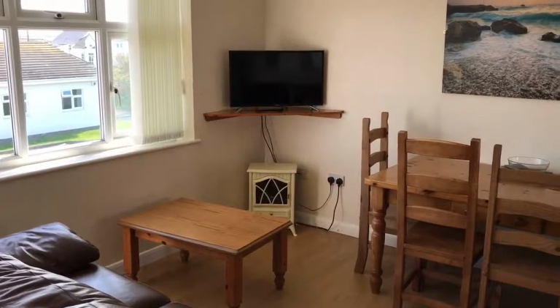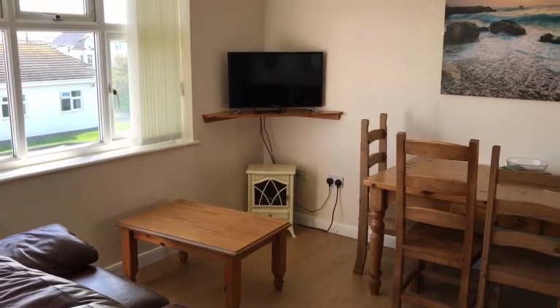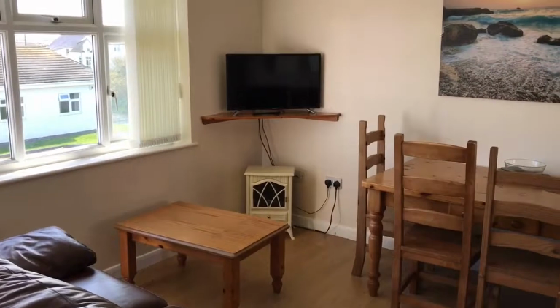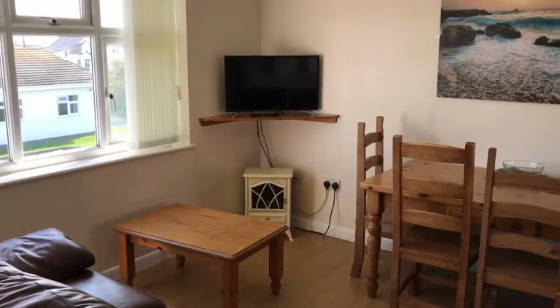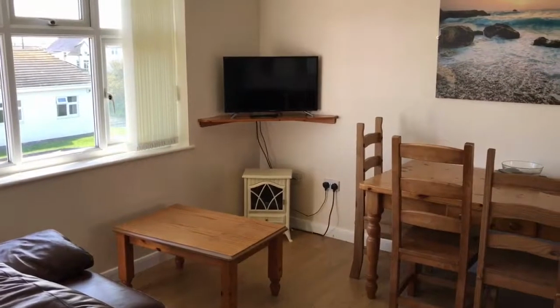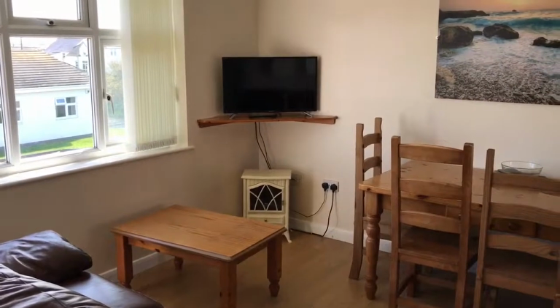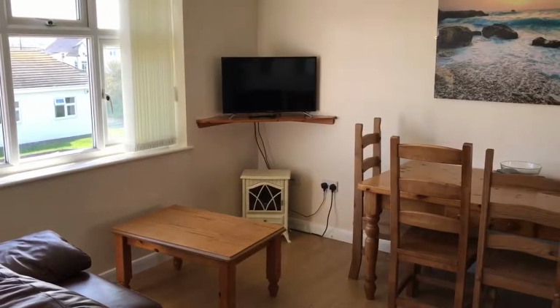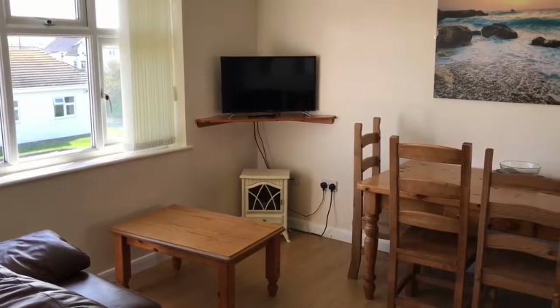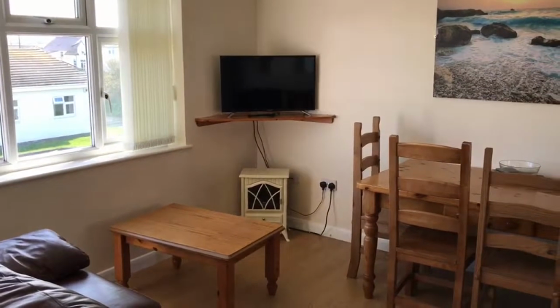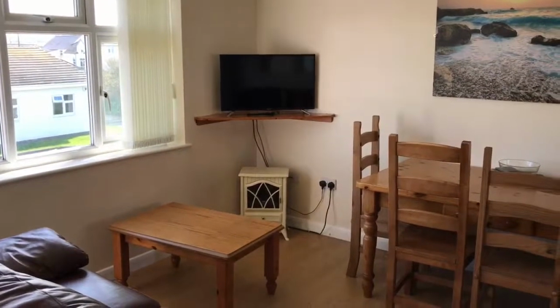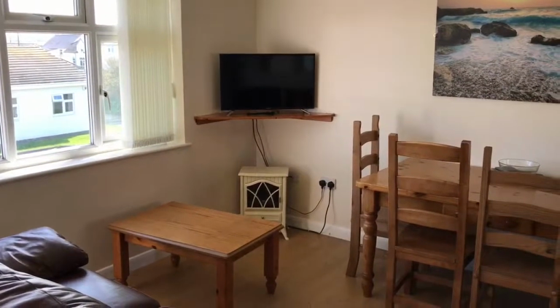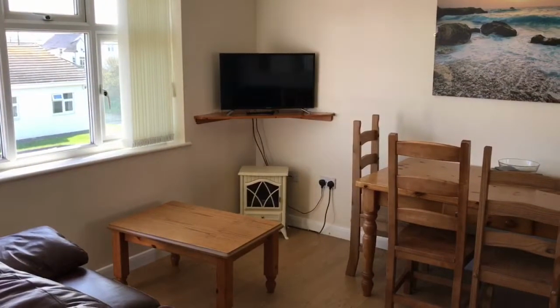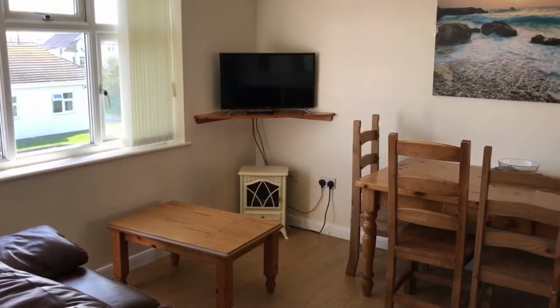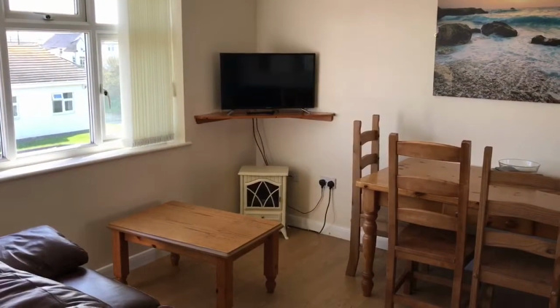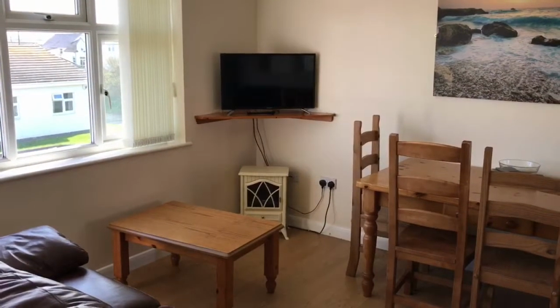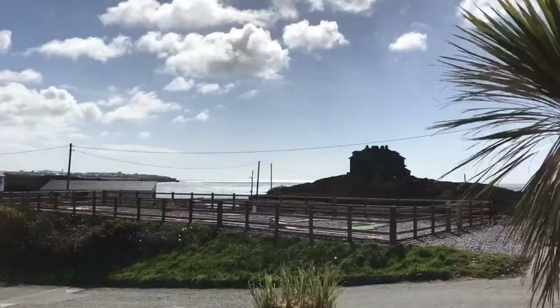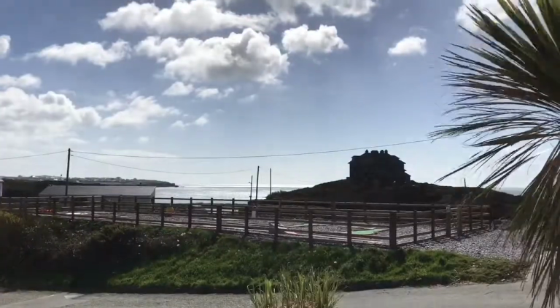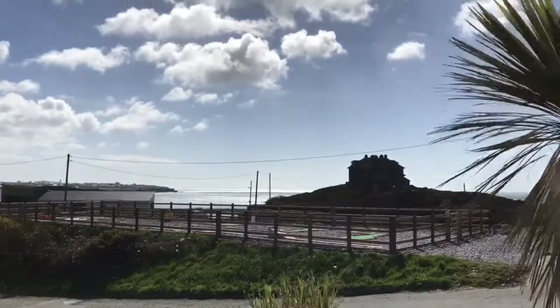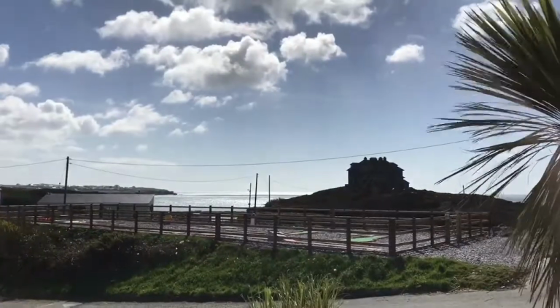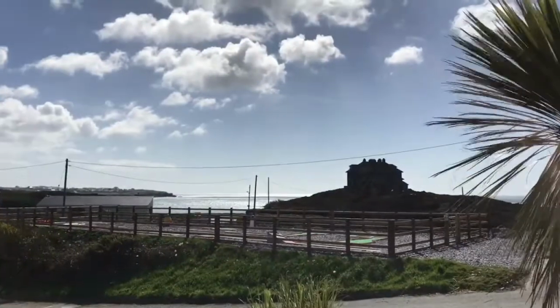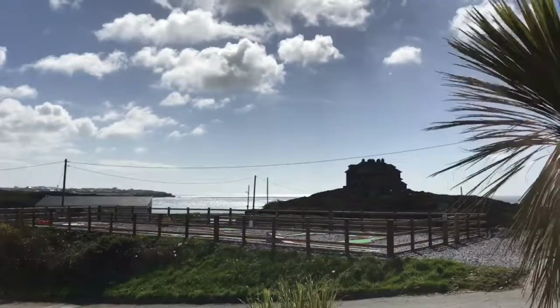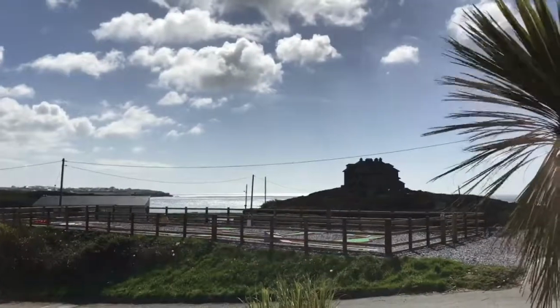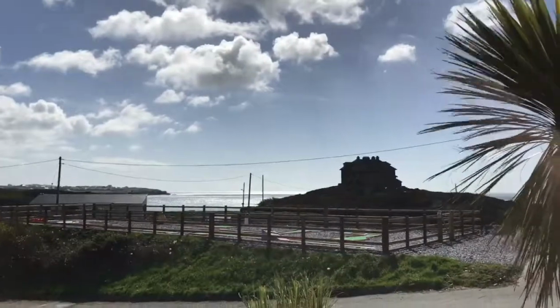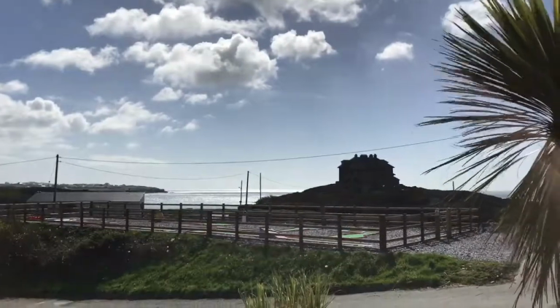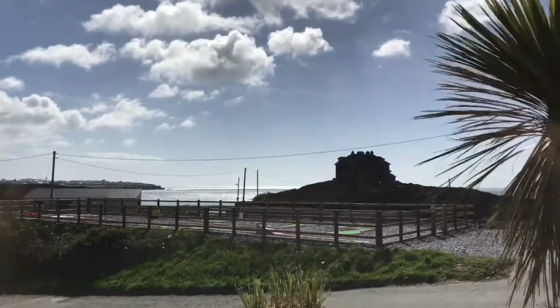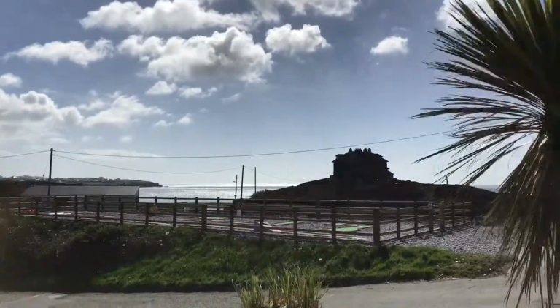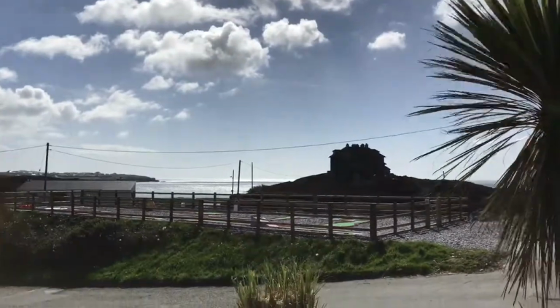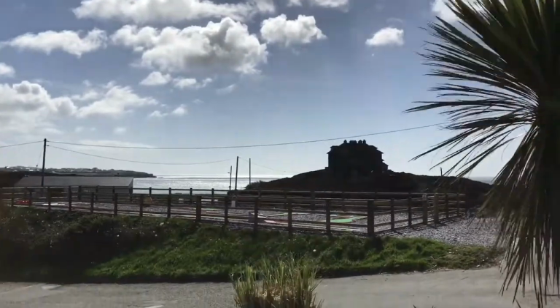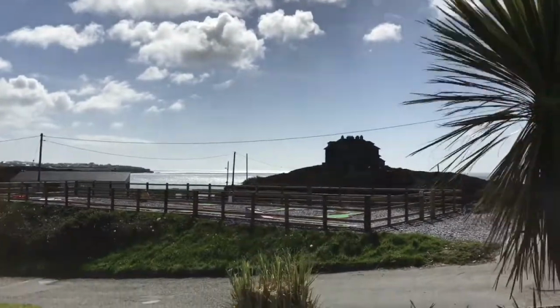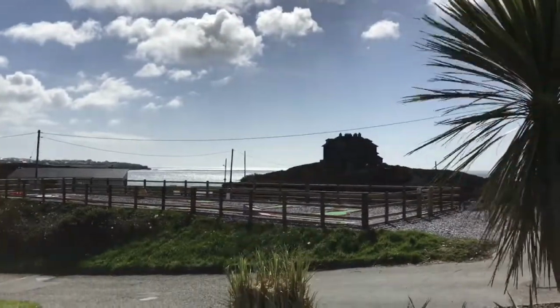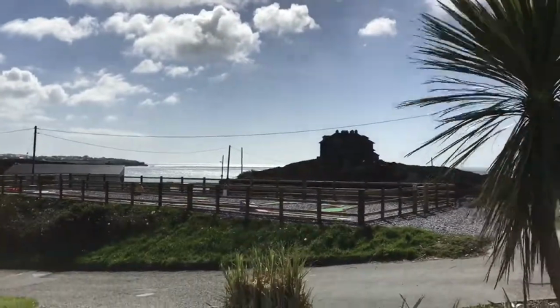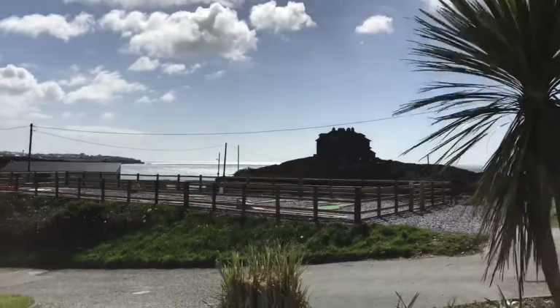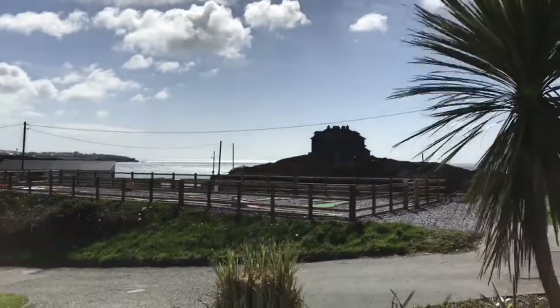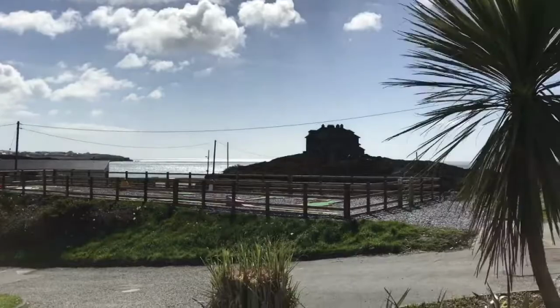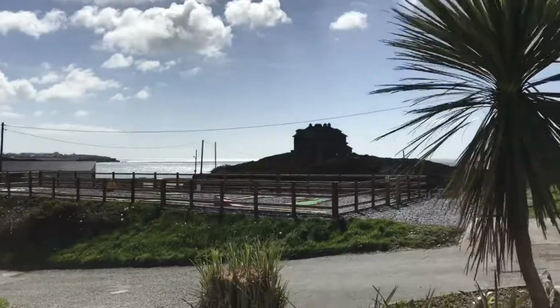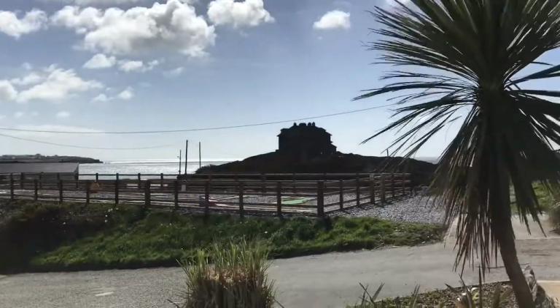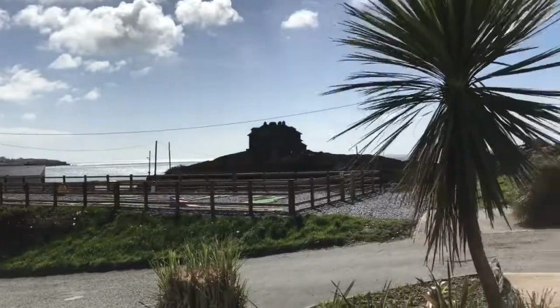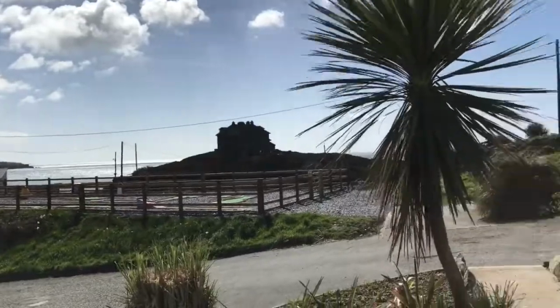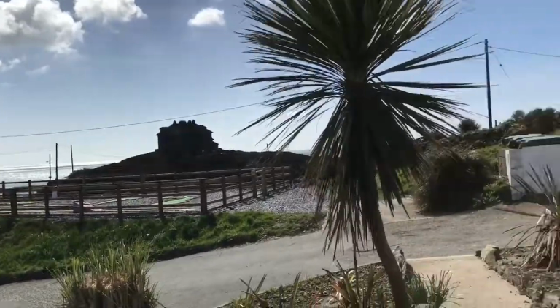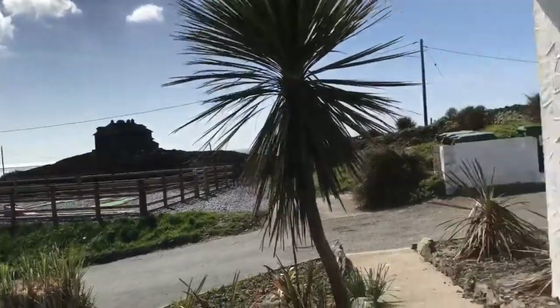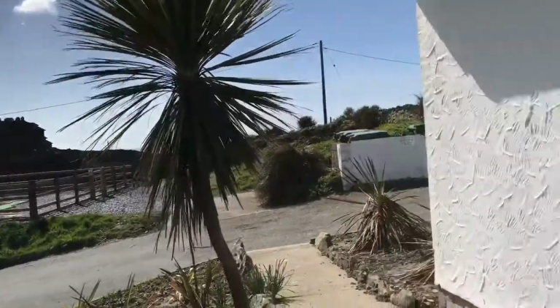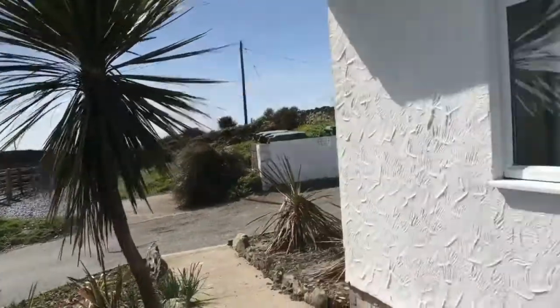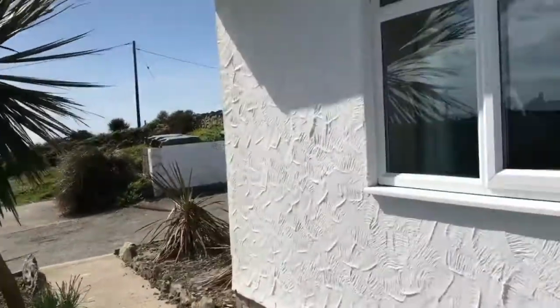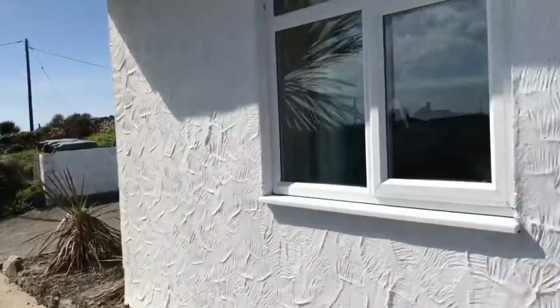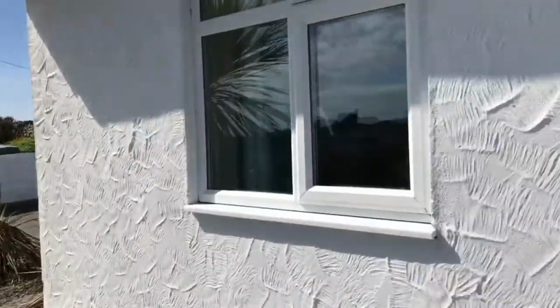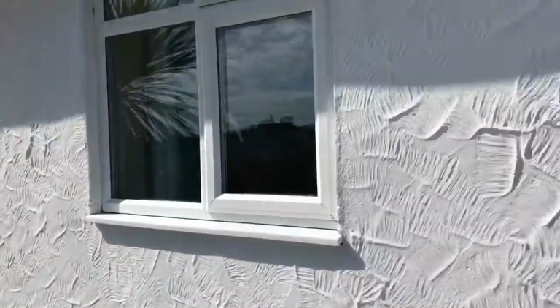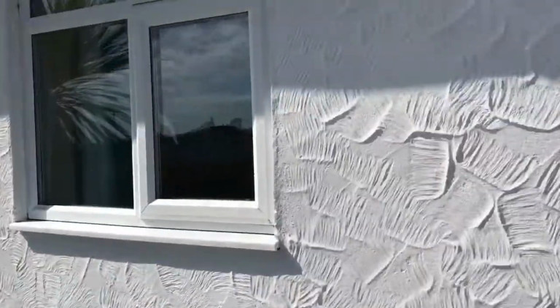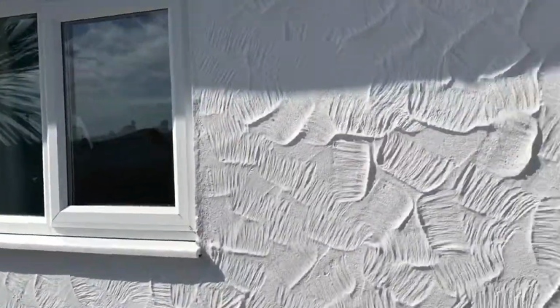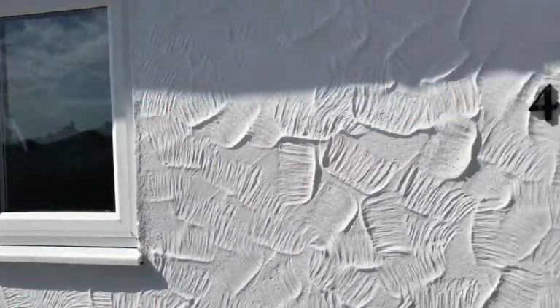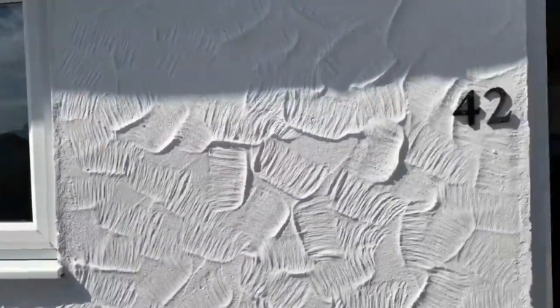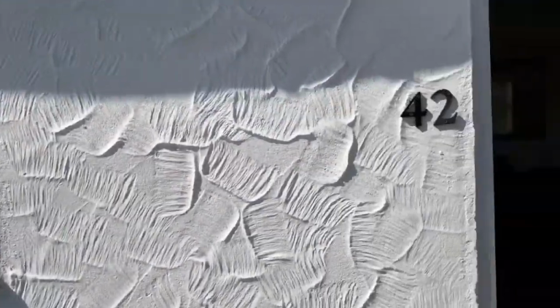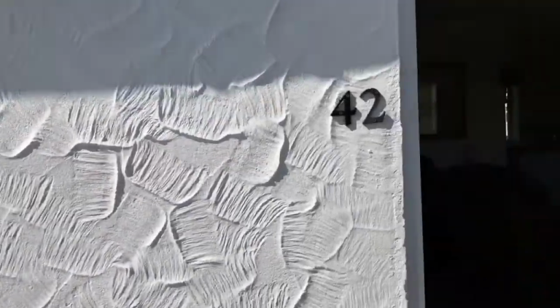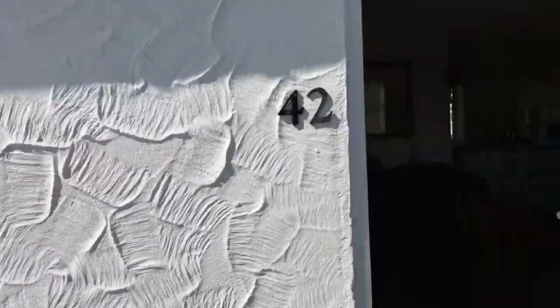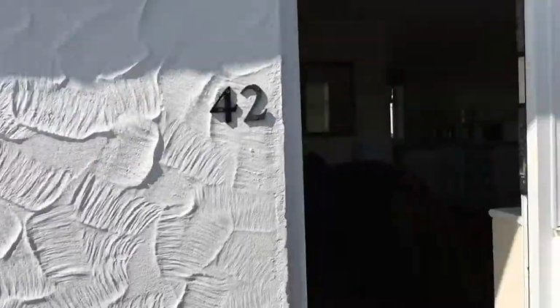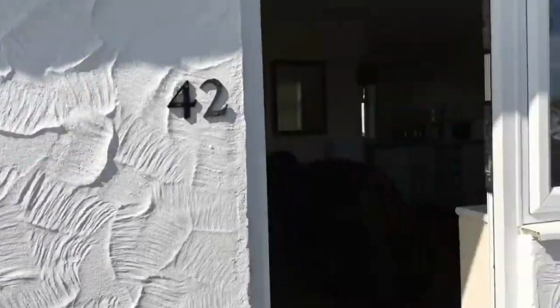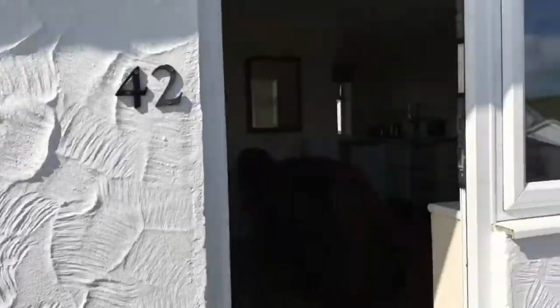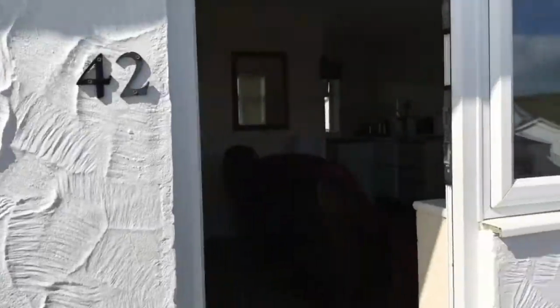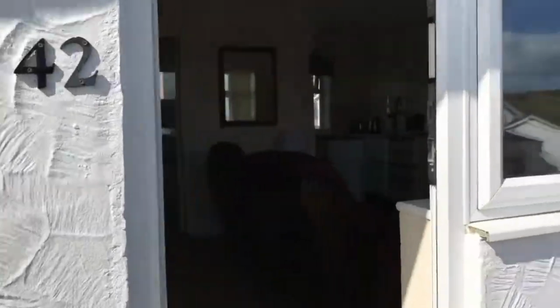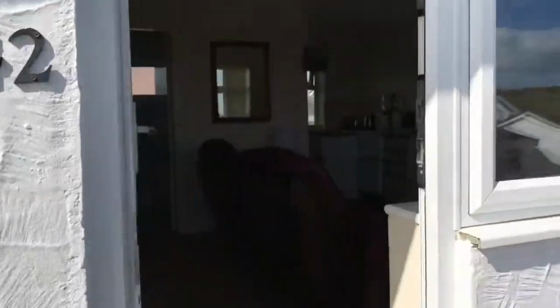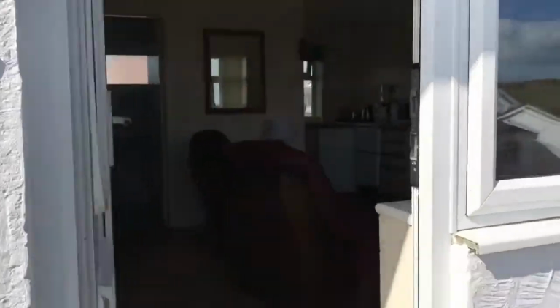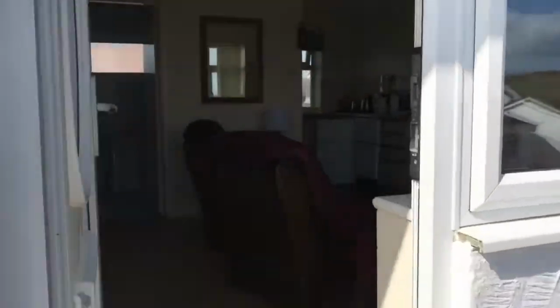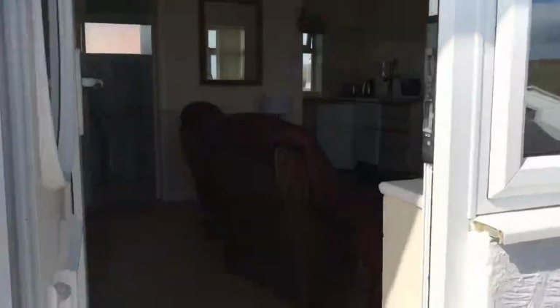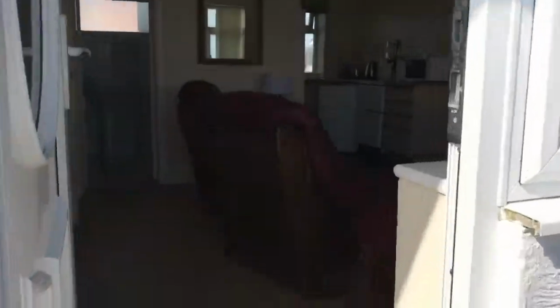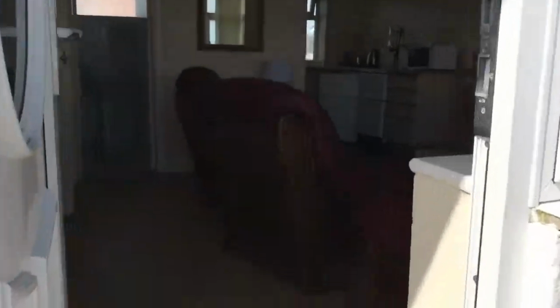Let's have a walkthrough of the Anglesey. These are some of the only bungalows on the complex with a sea view. Lovely whitewashed walls.